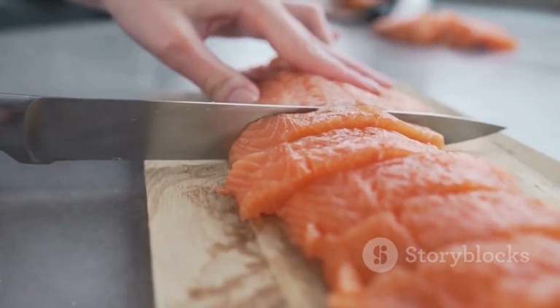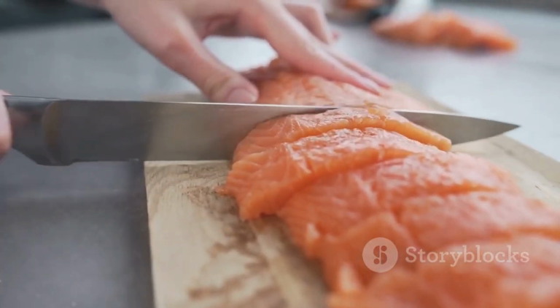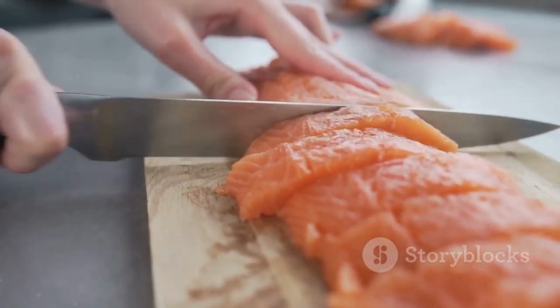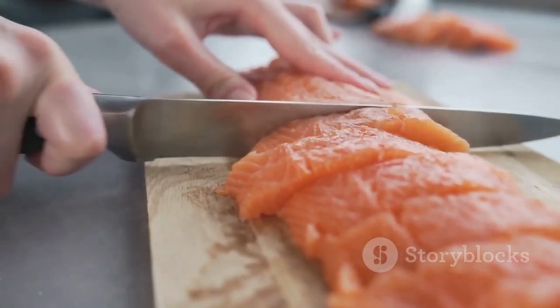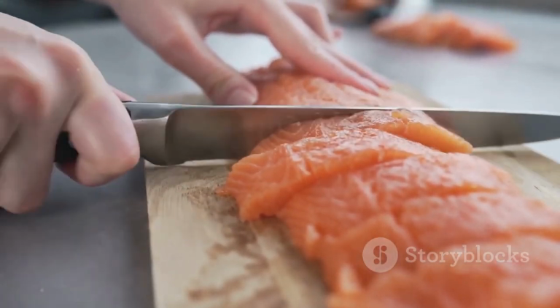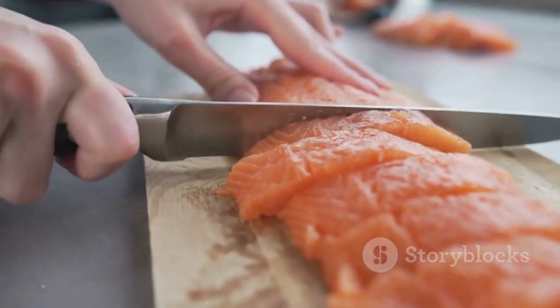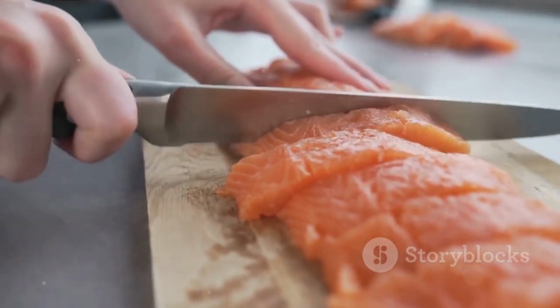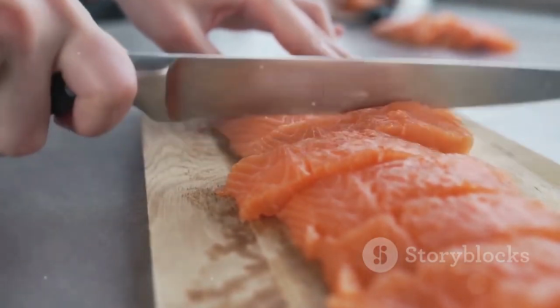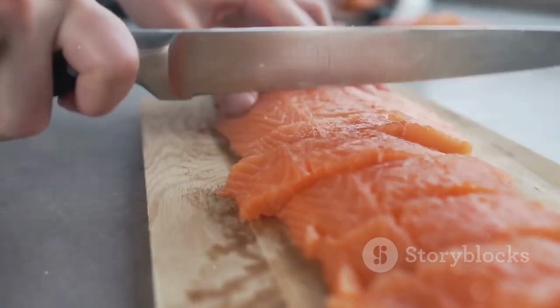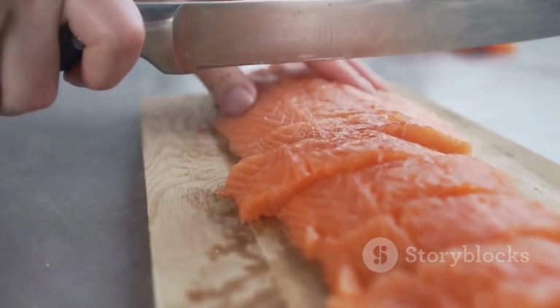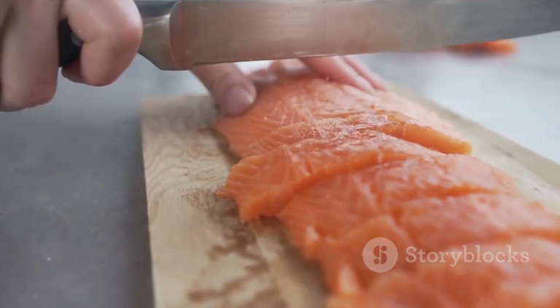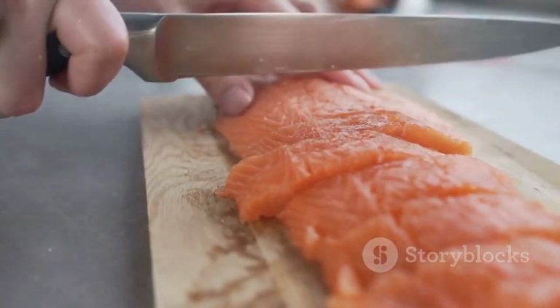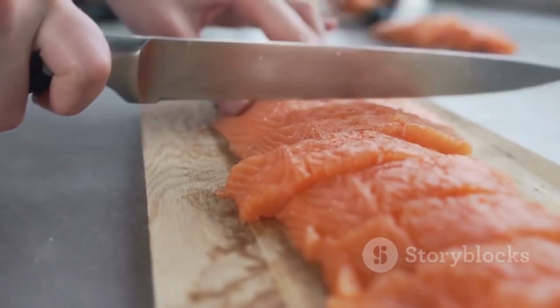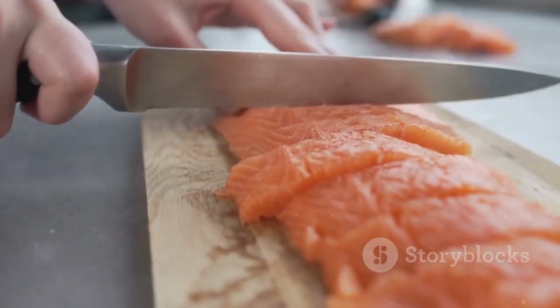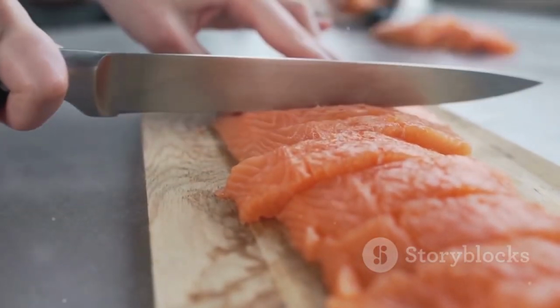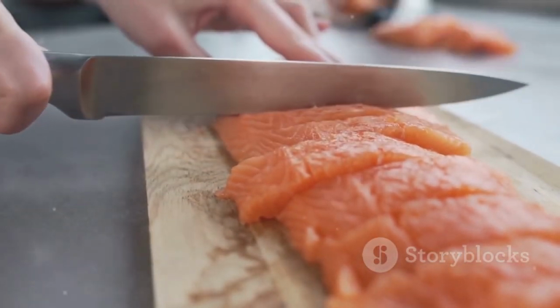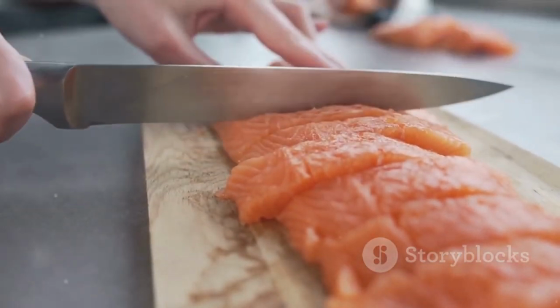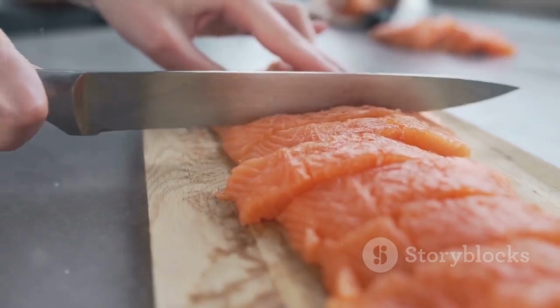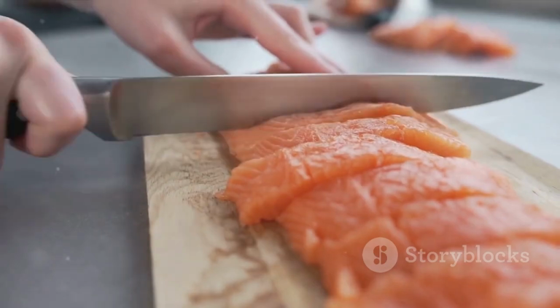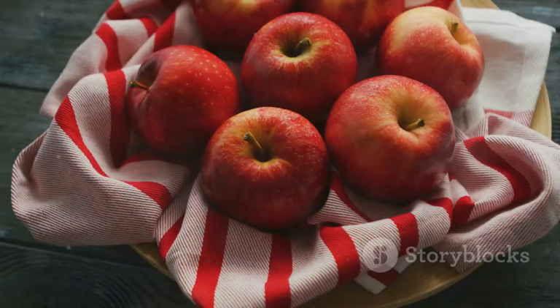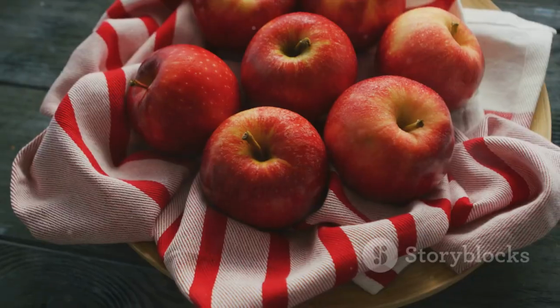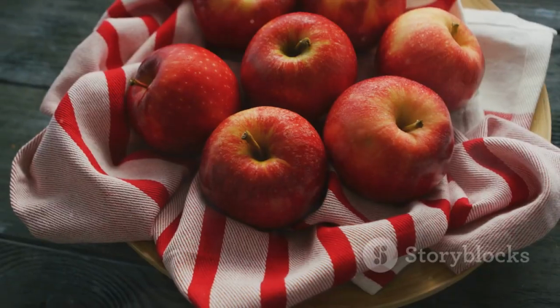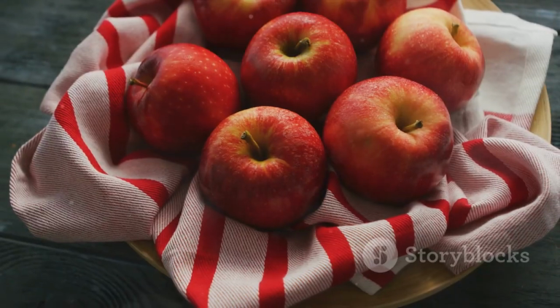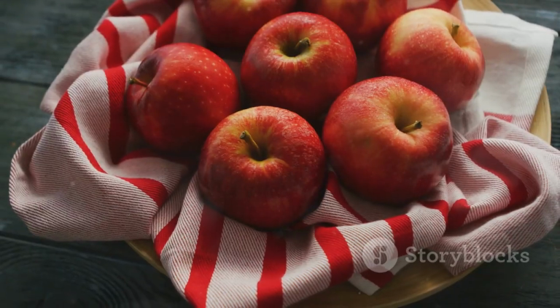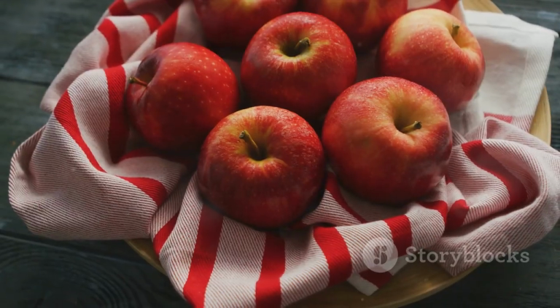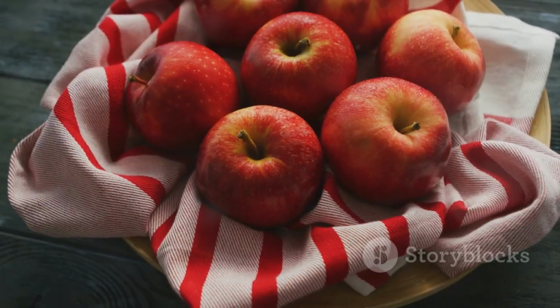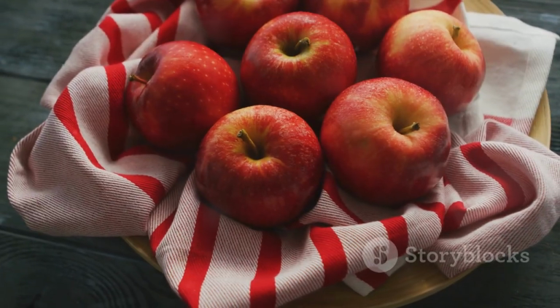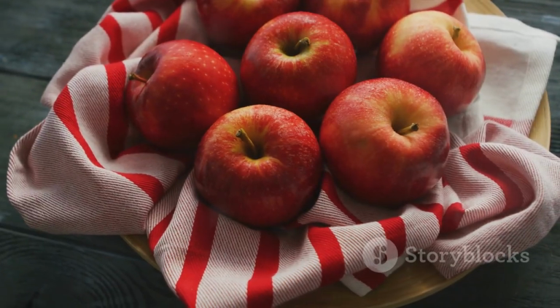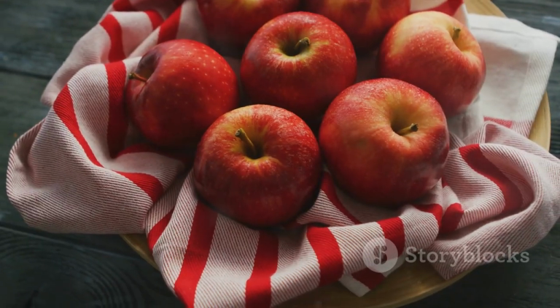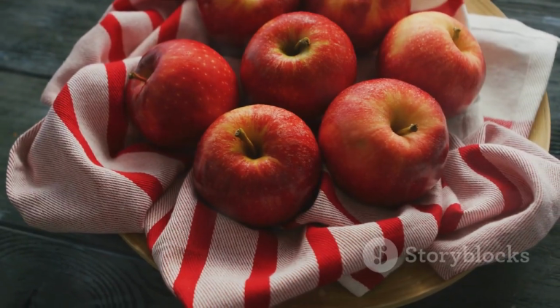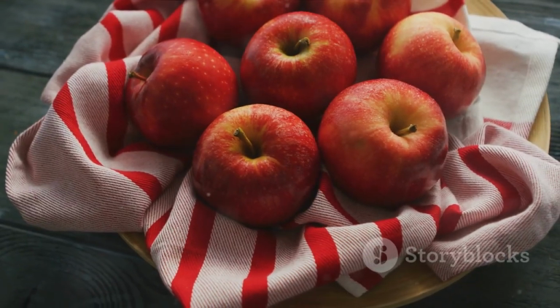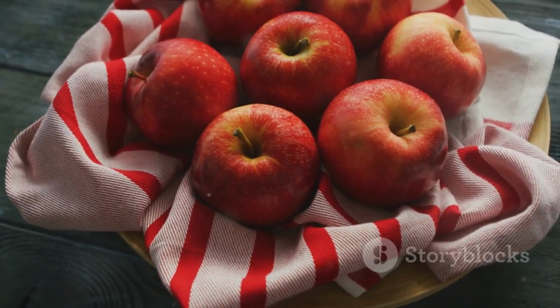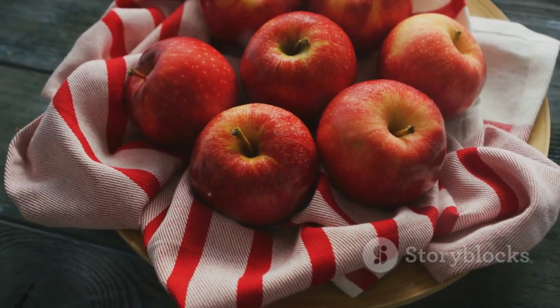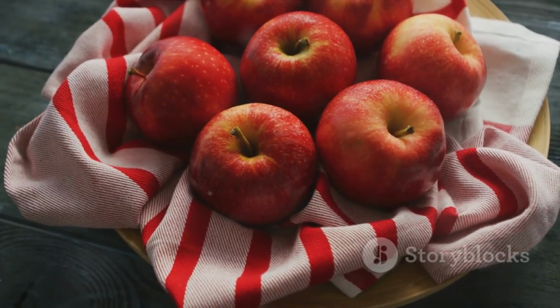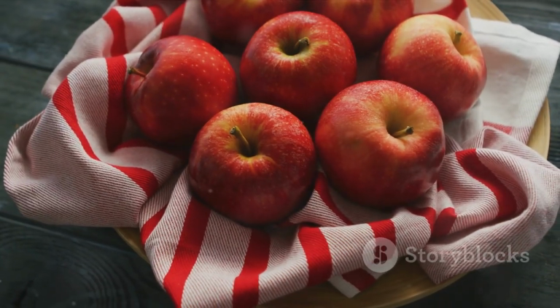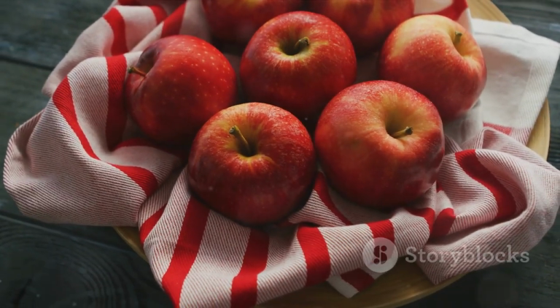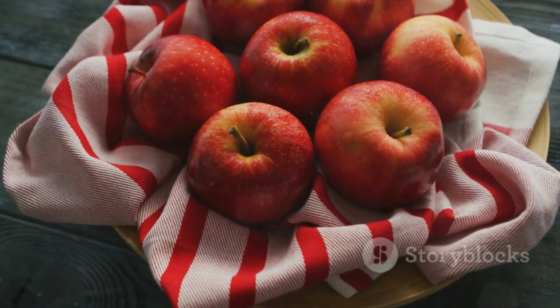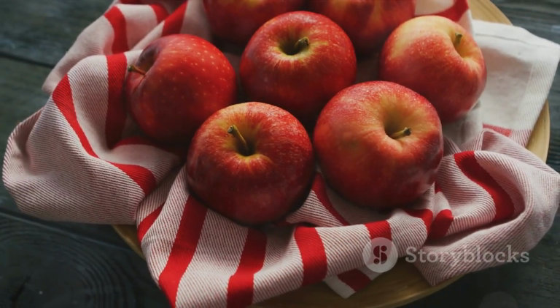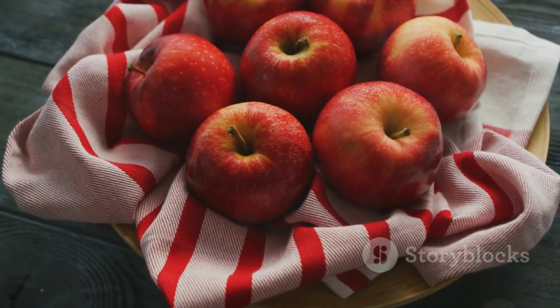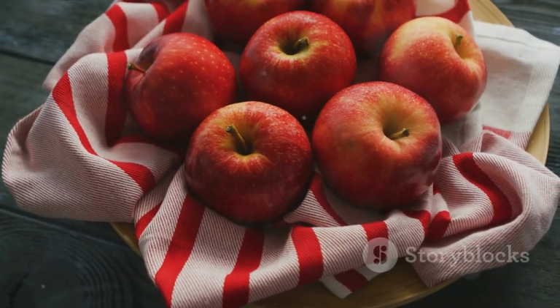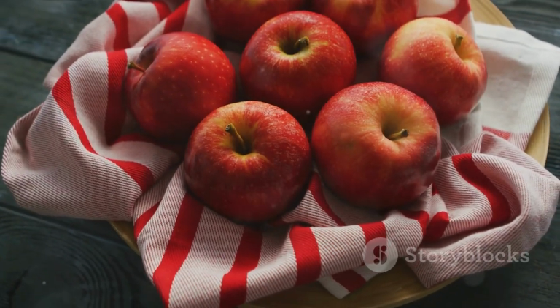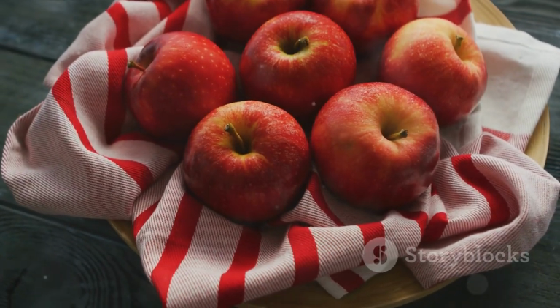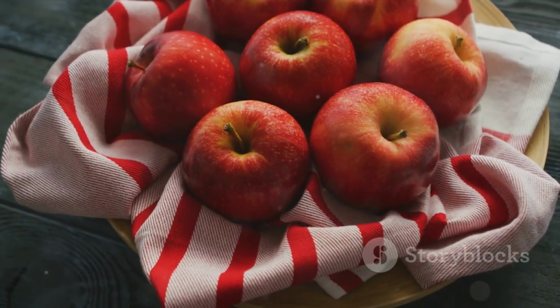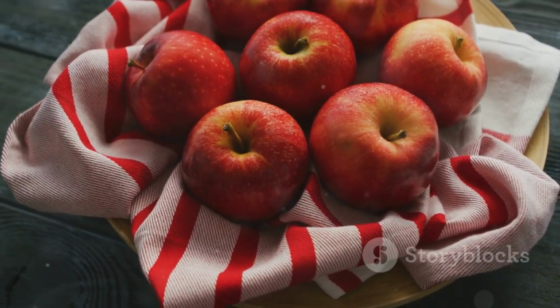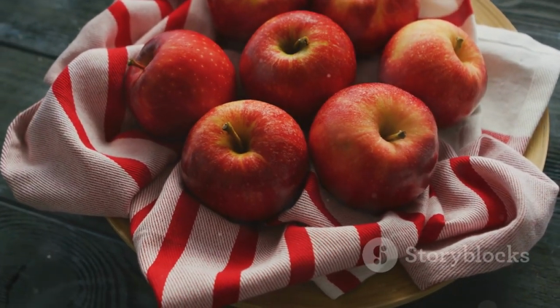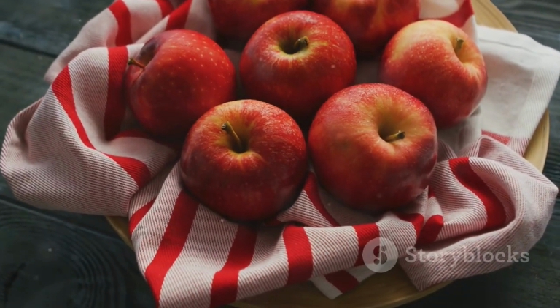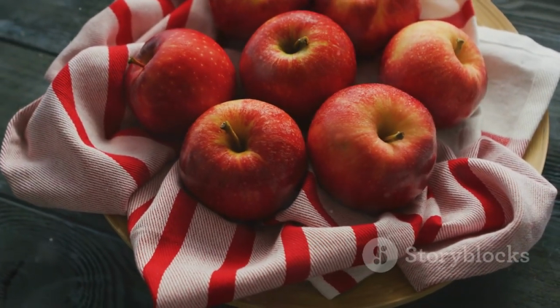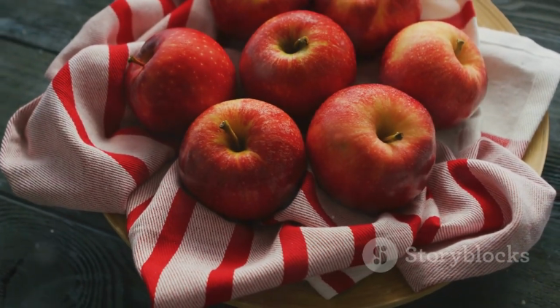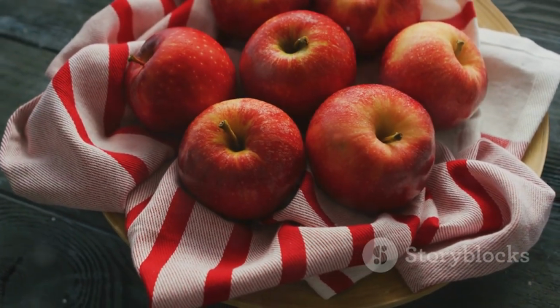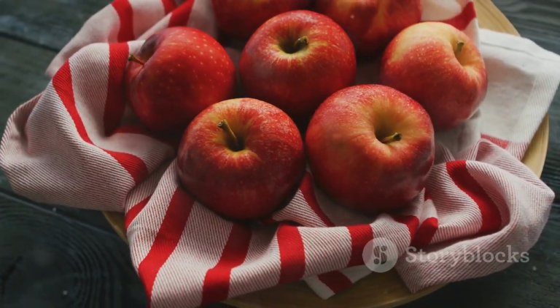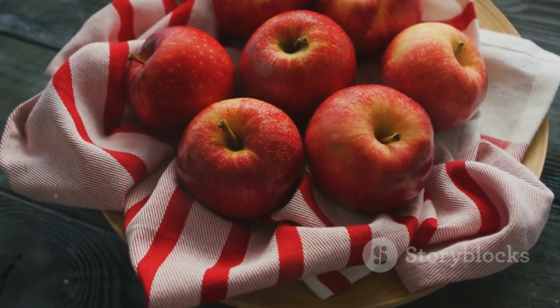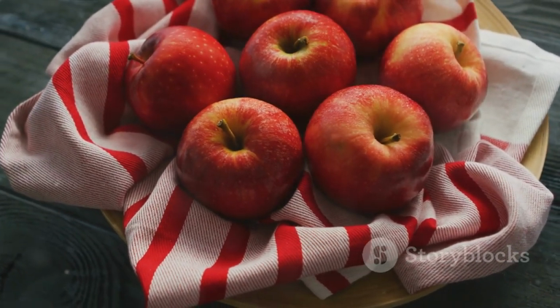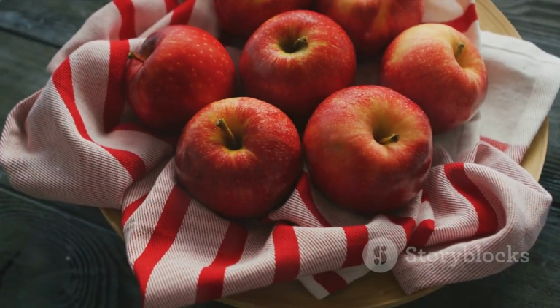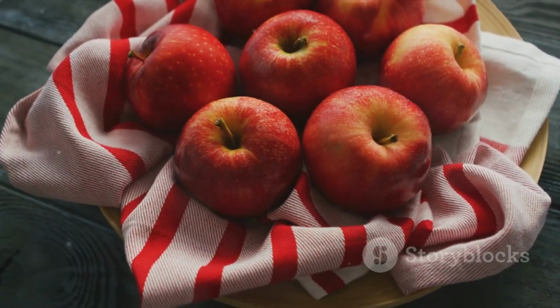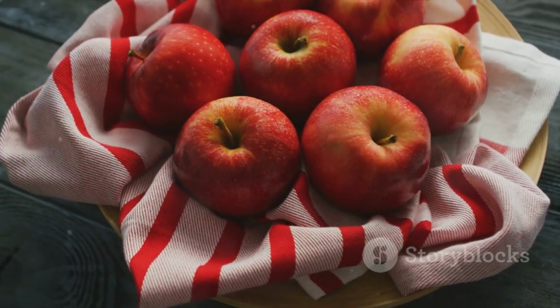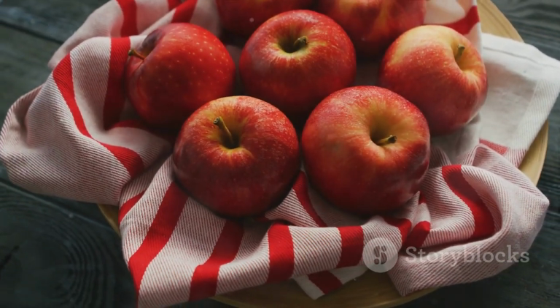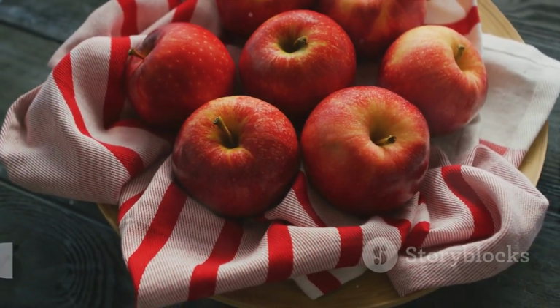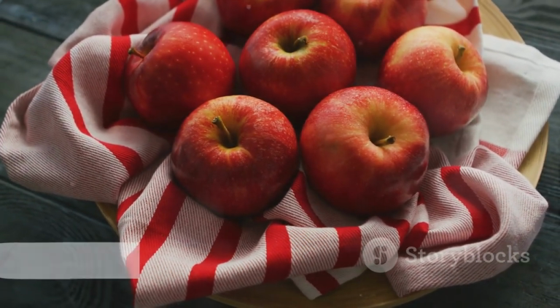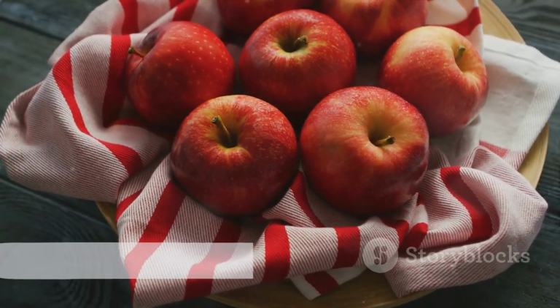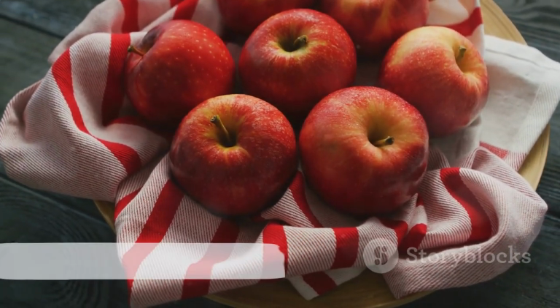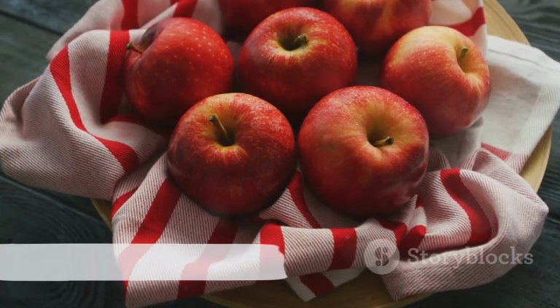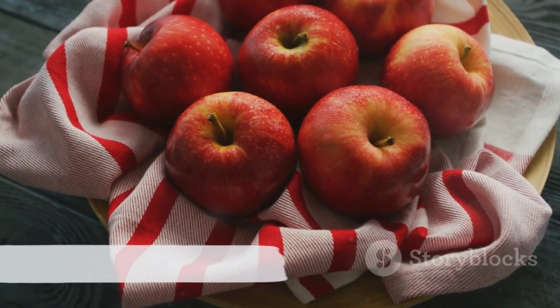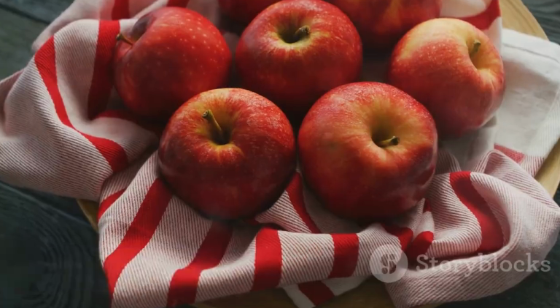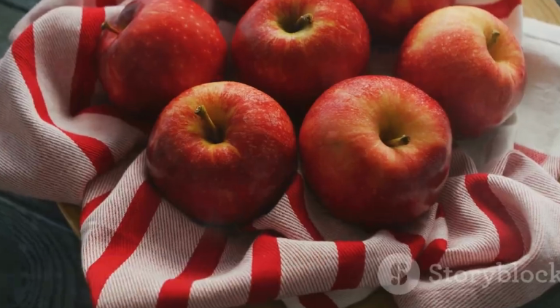Remember, the best defense is a good offense. So, eat right, stay hydrated, and give your kidneys the care they deserve. Your body will thank you.